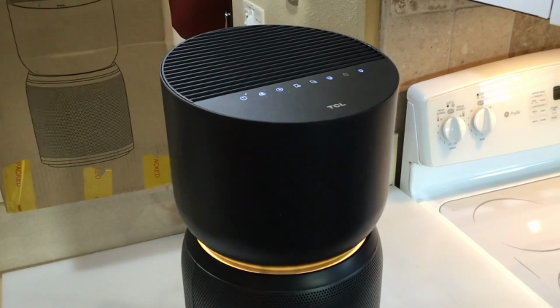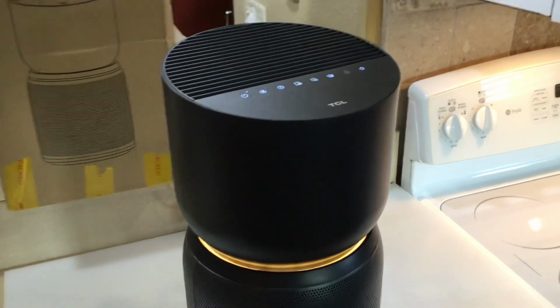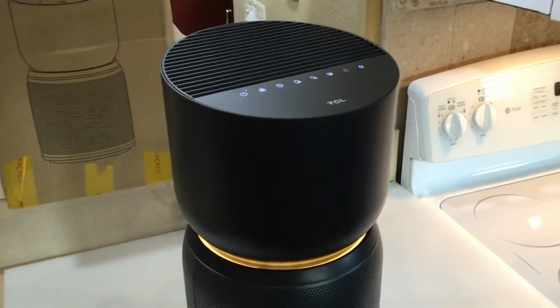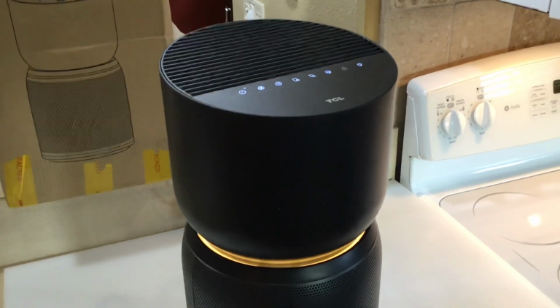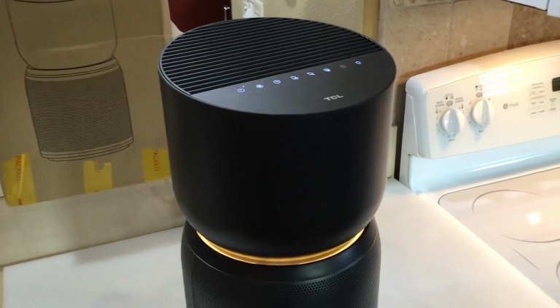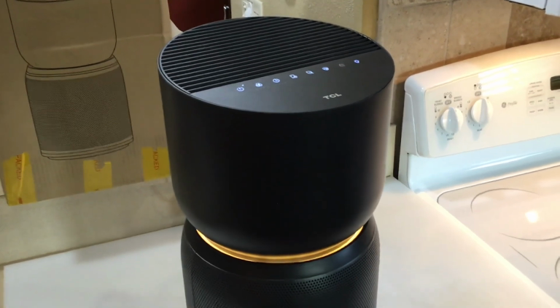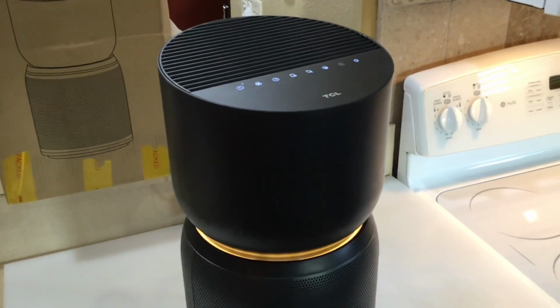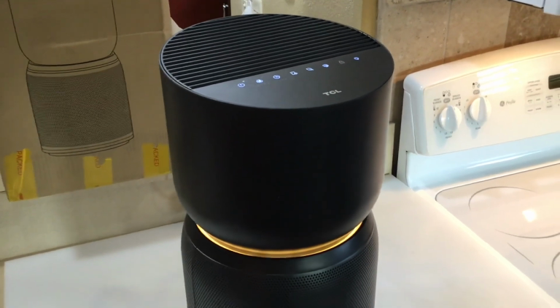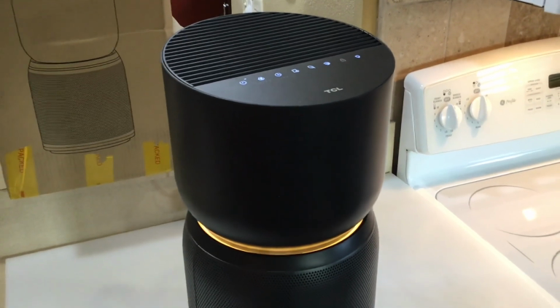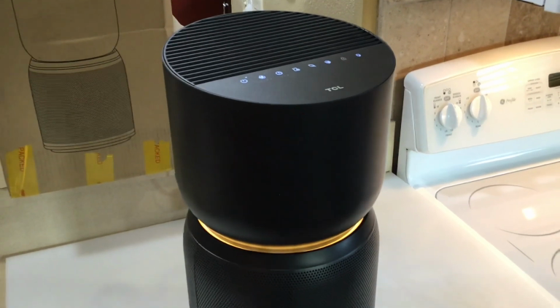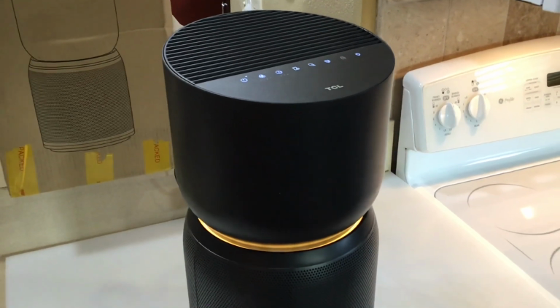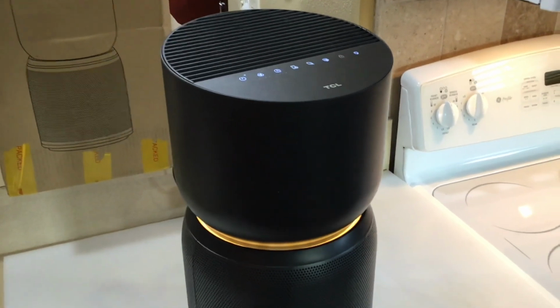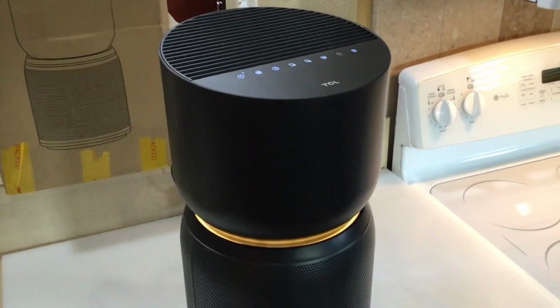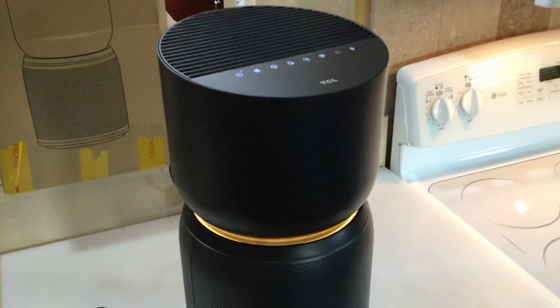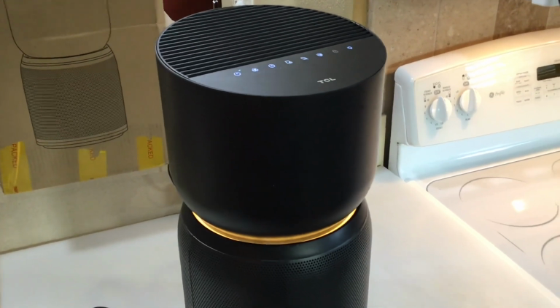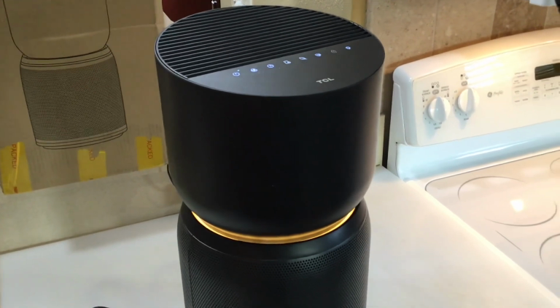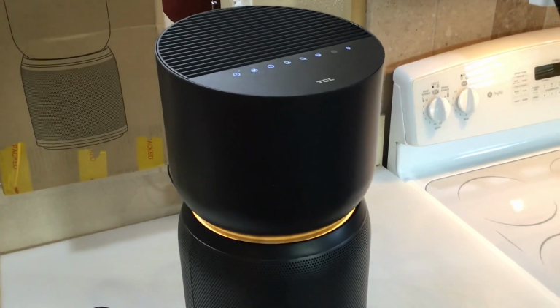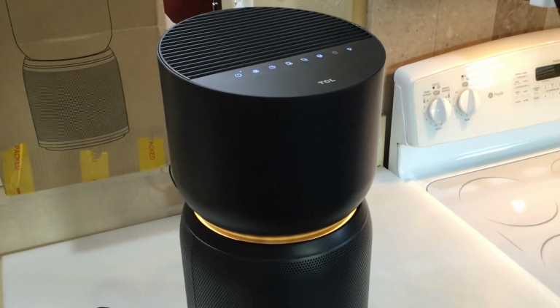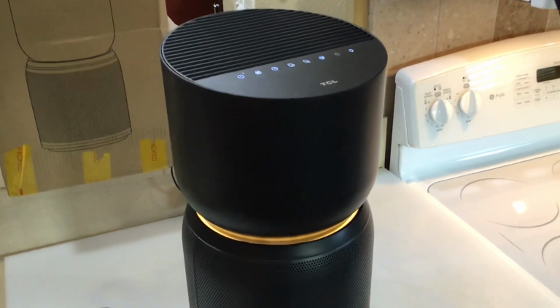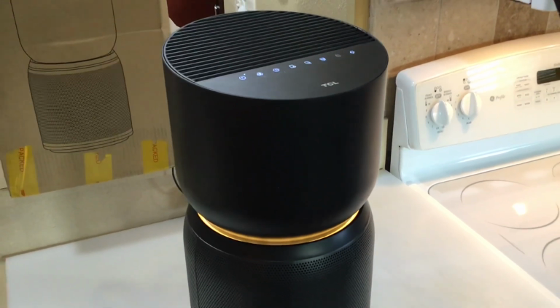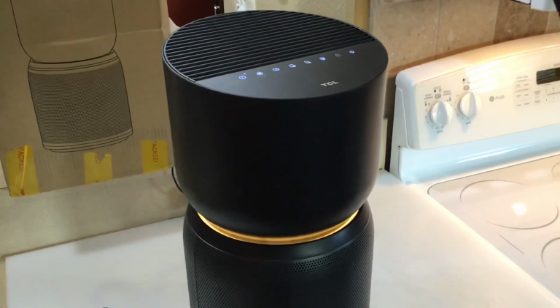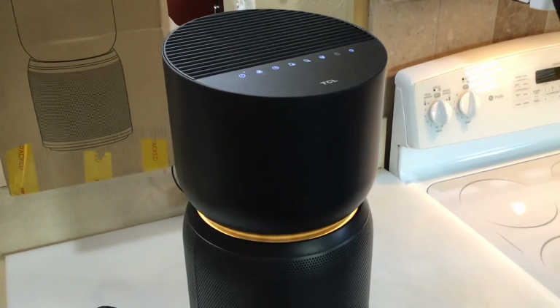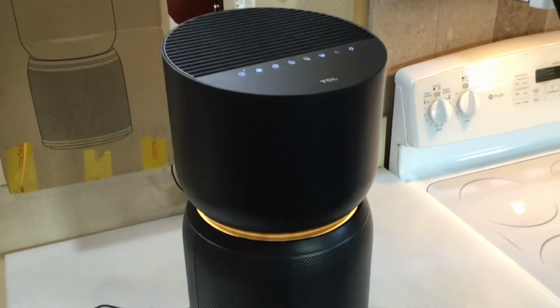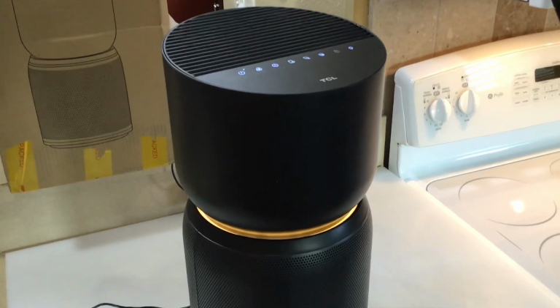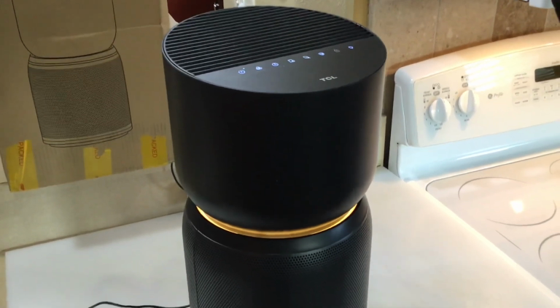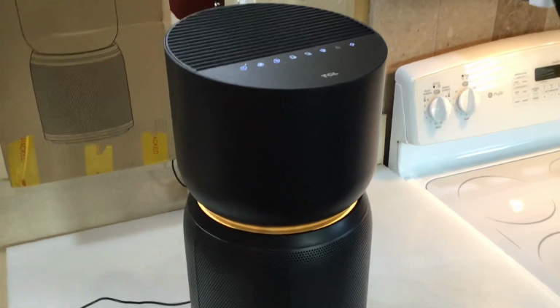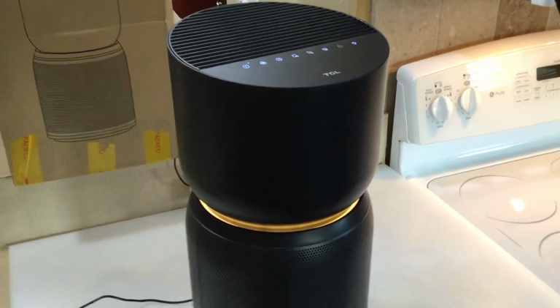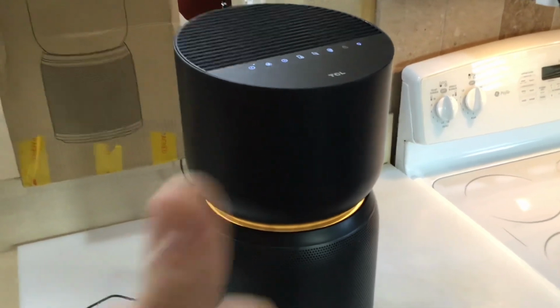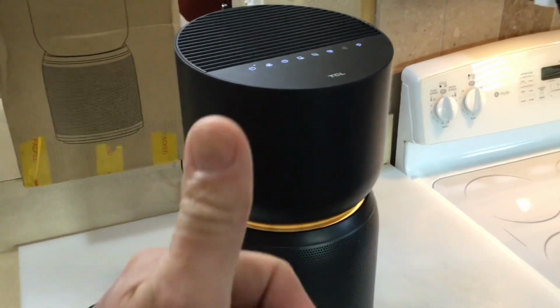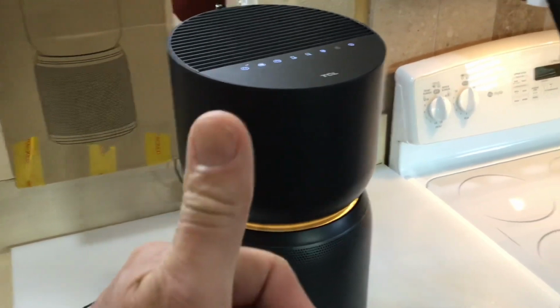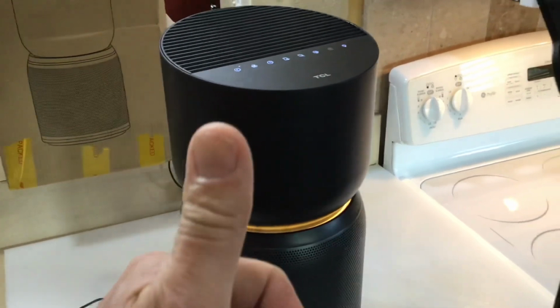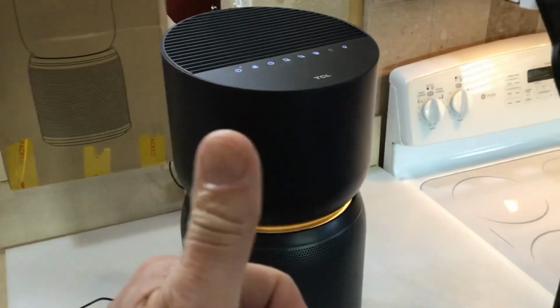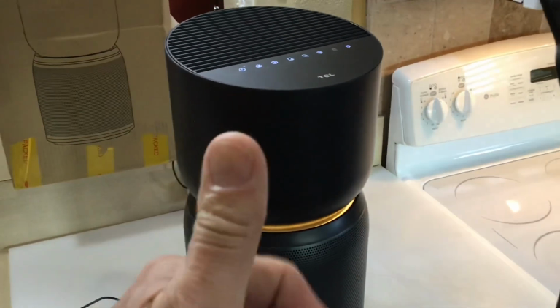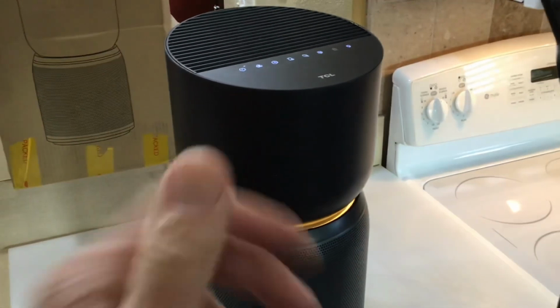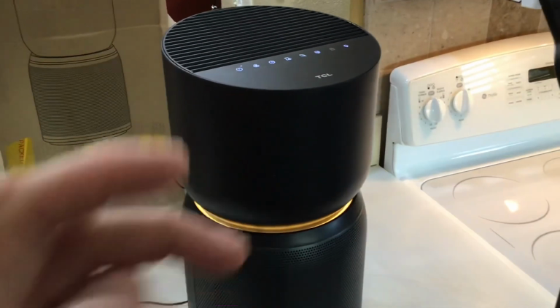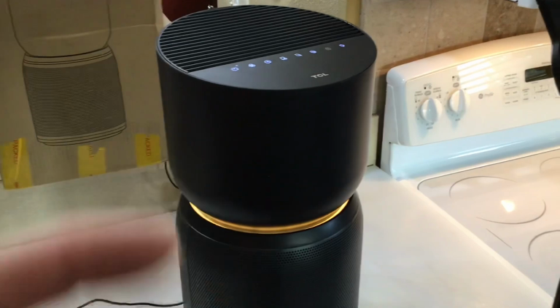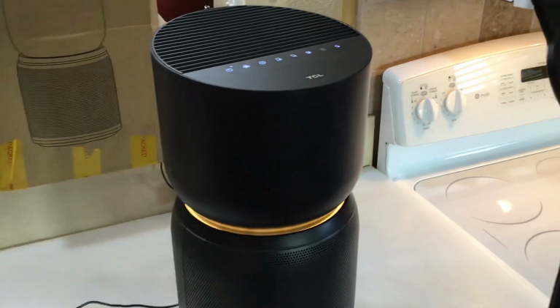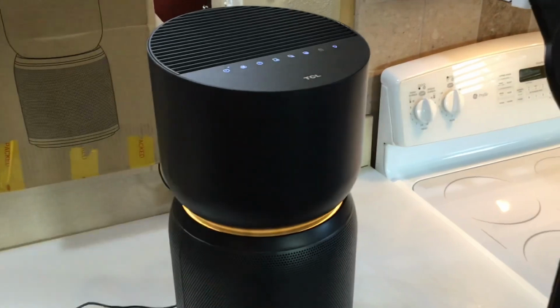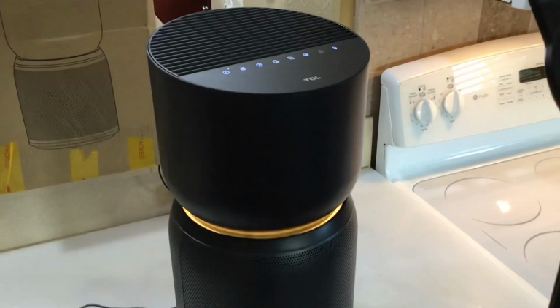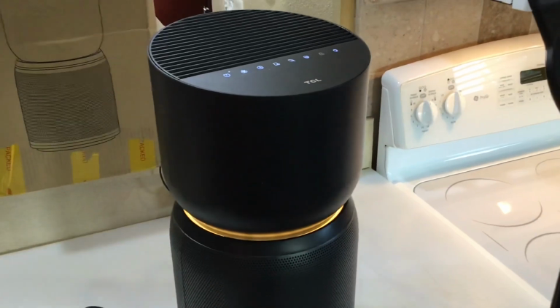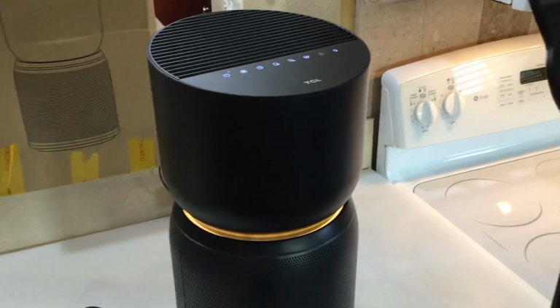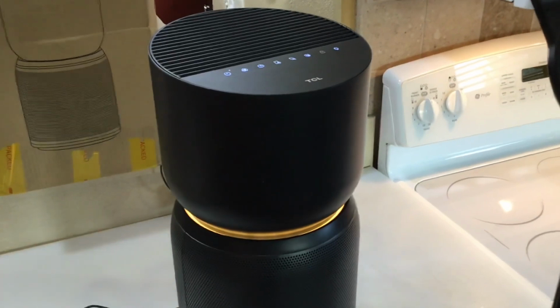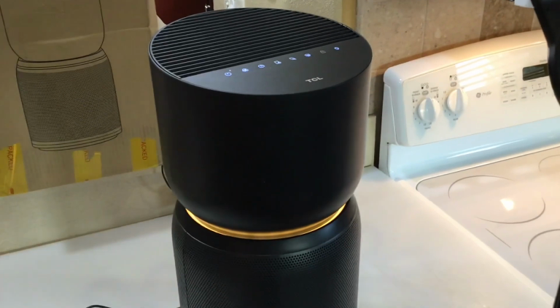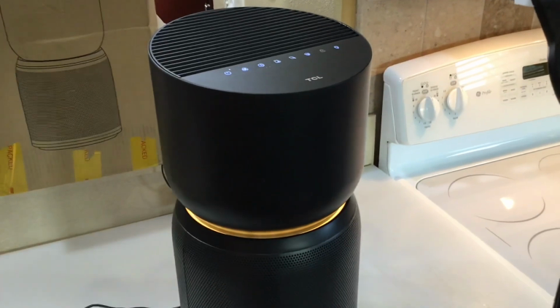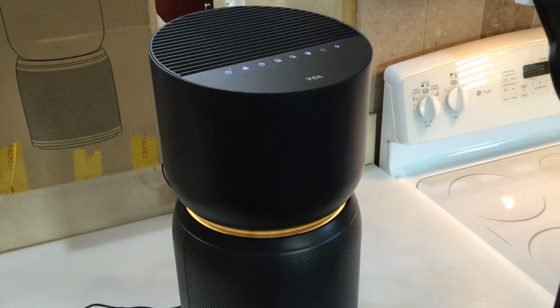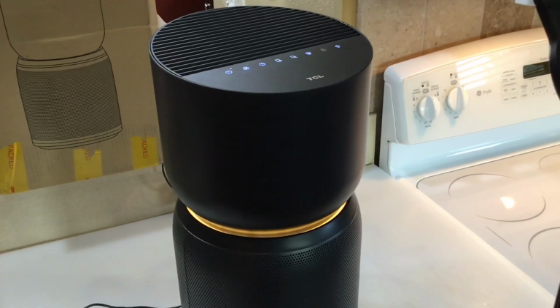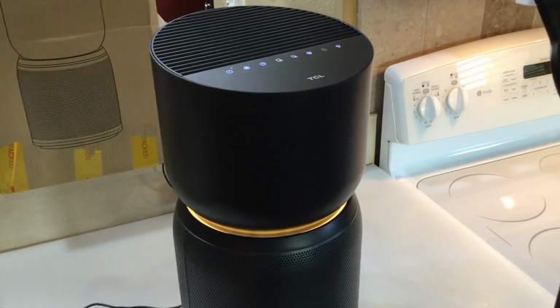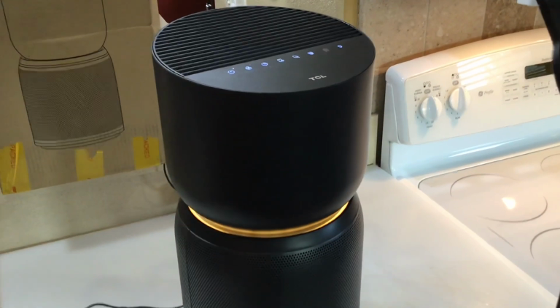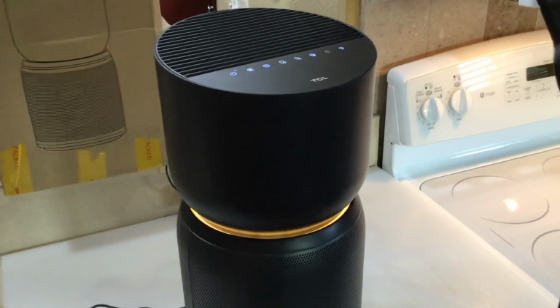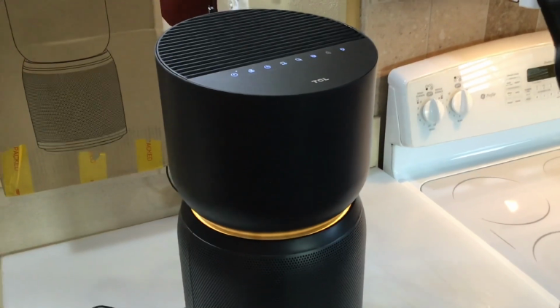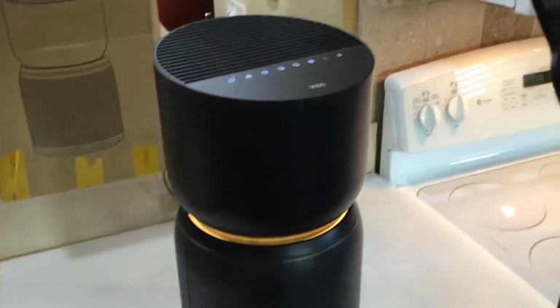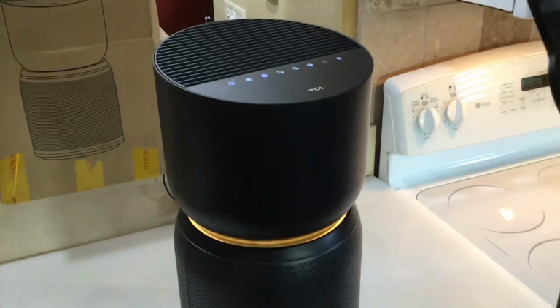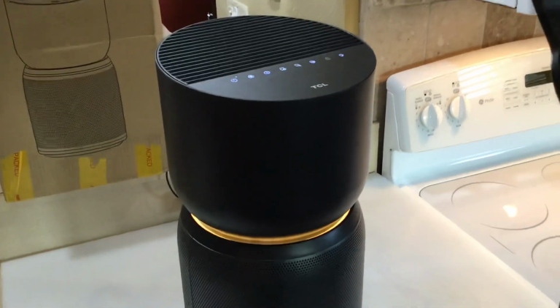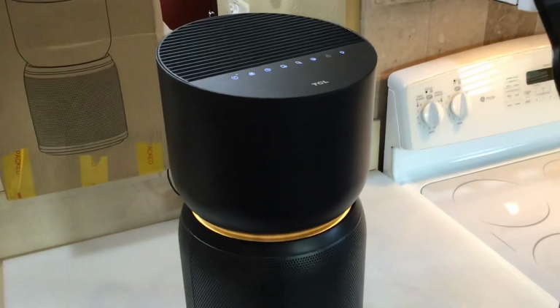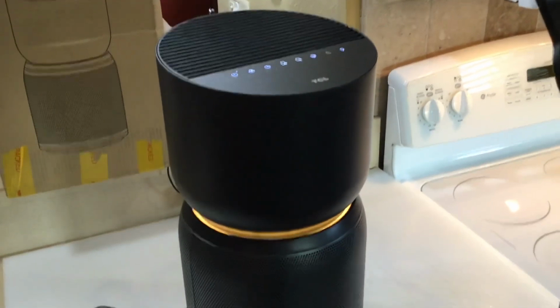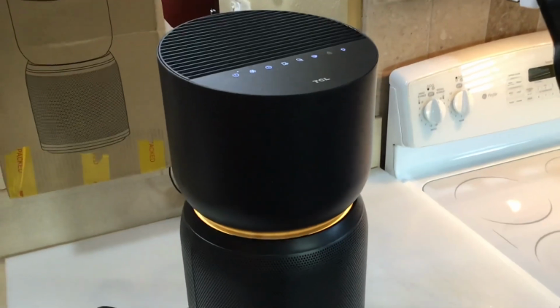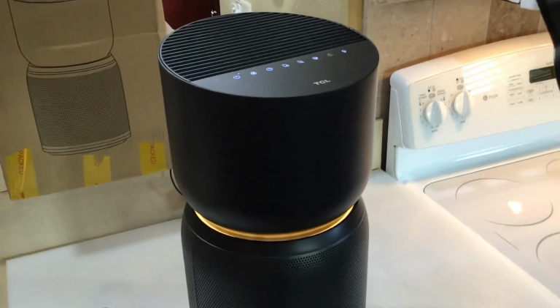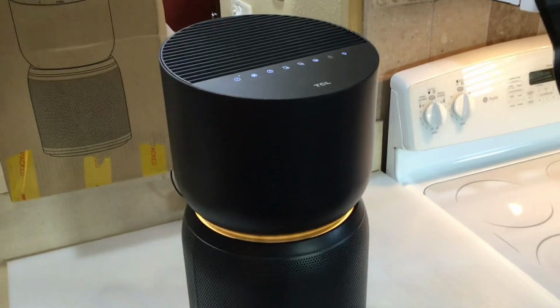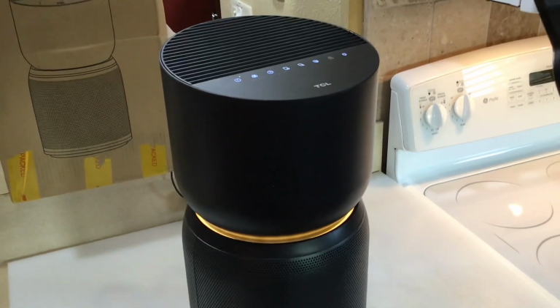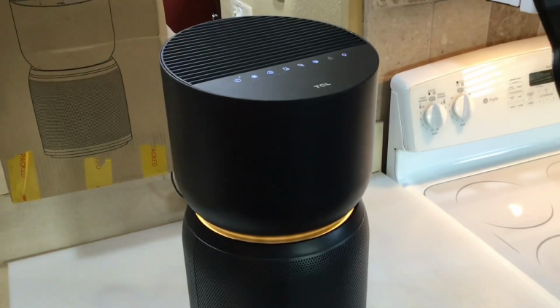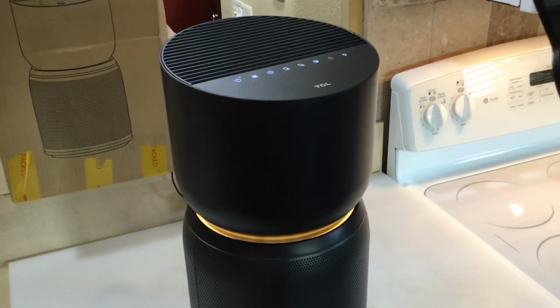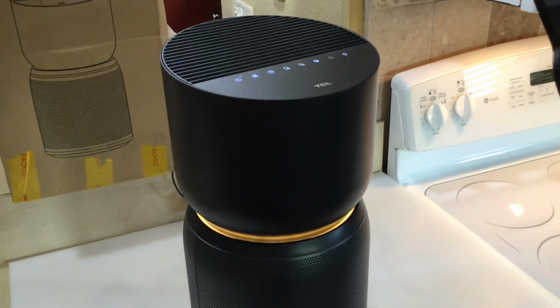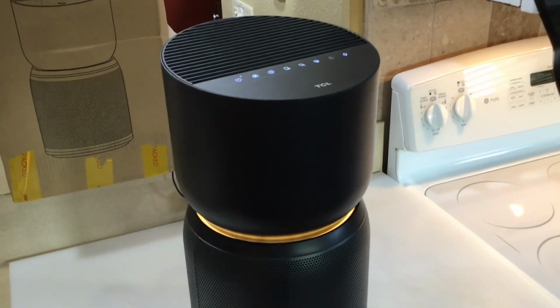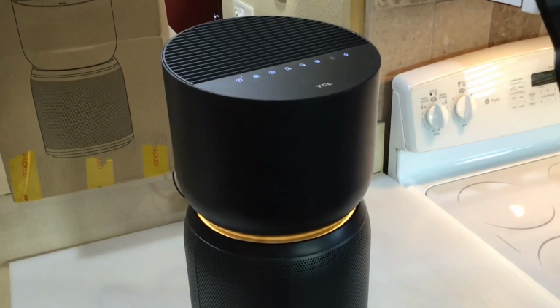That's the Brevo A3 HEPA air purifier. I'll leave the link to their website down below. Thumbs up, leave a comment, and as always, thanks for watching.